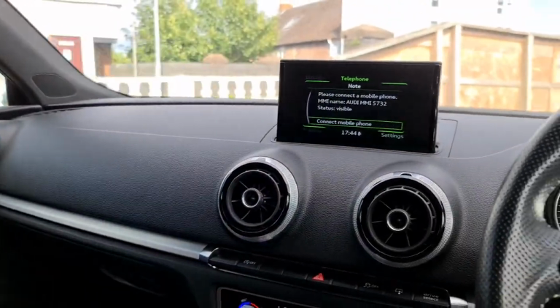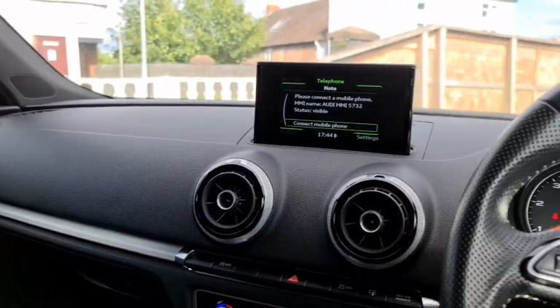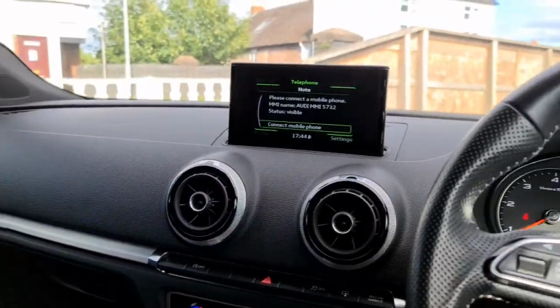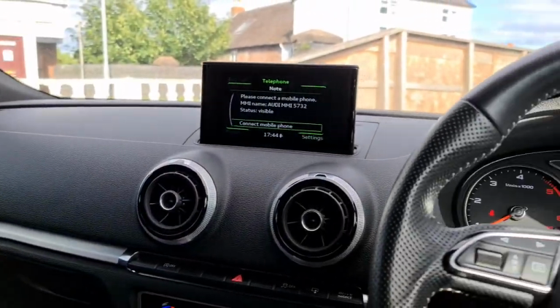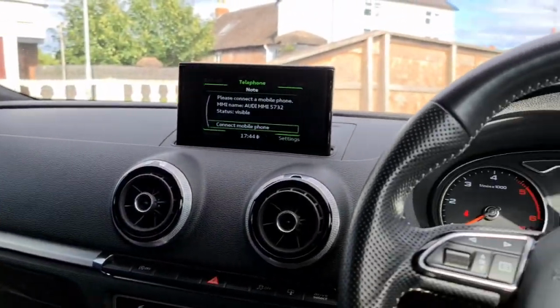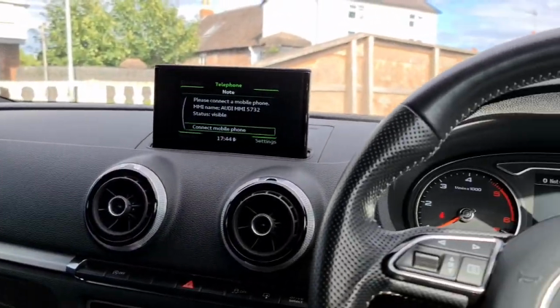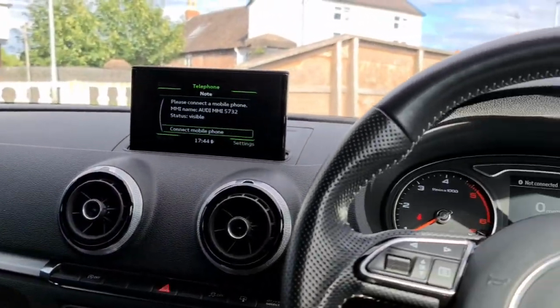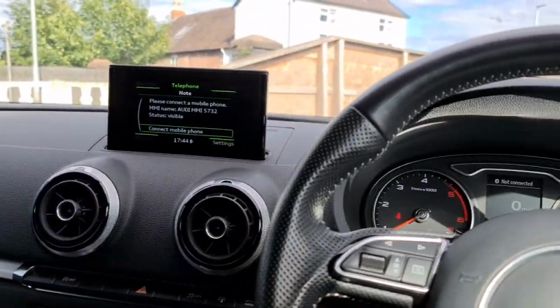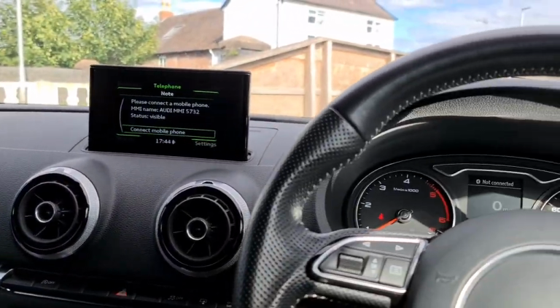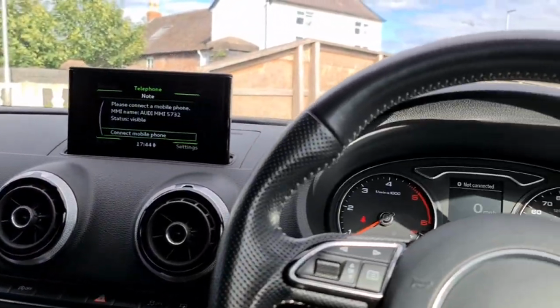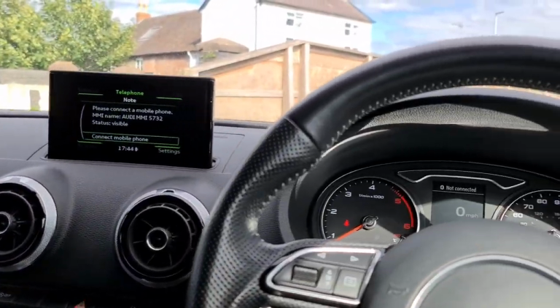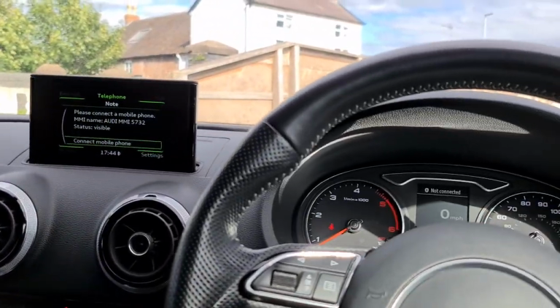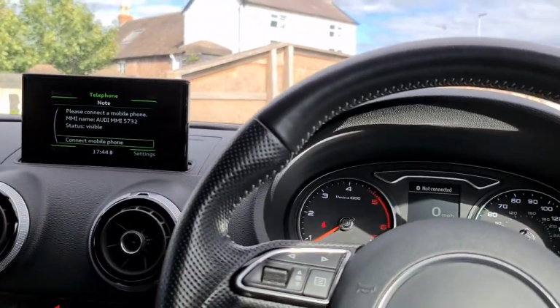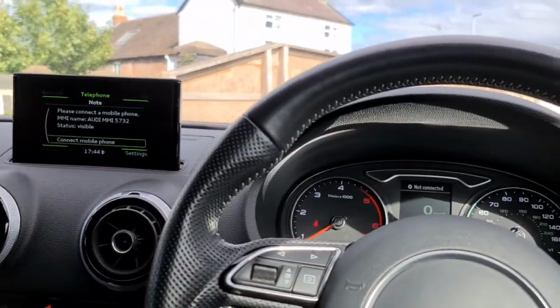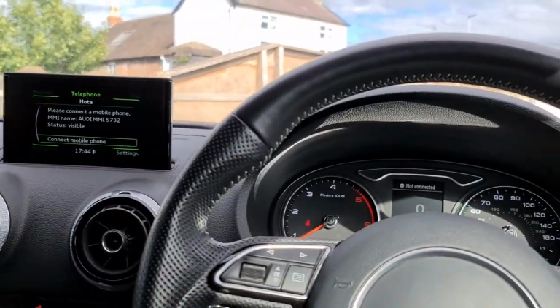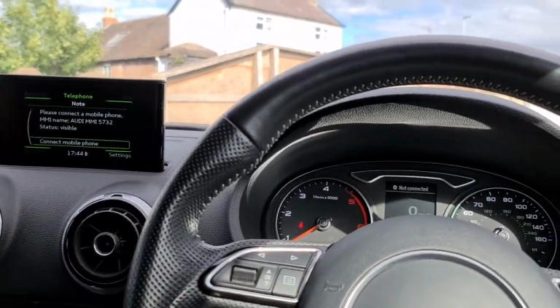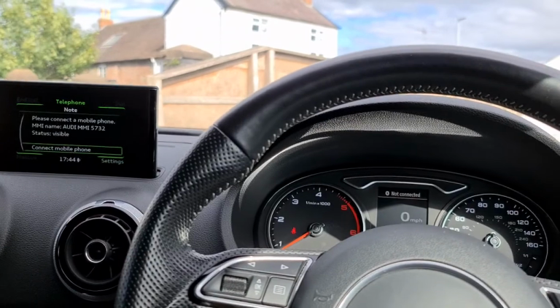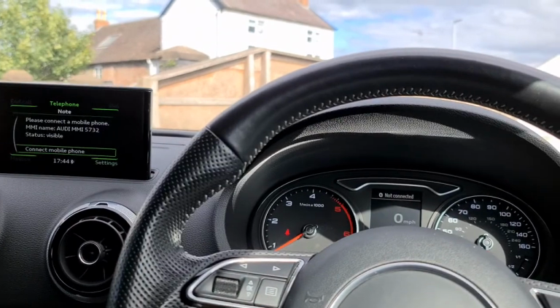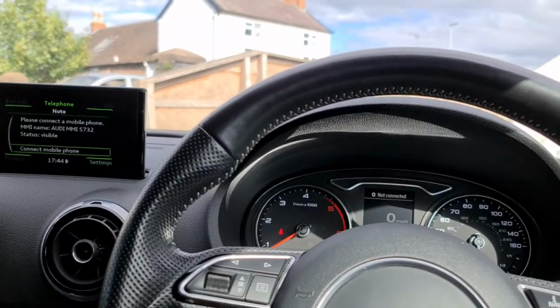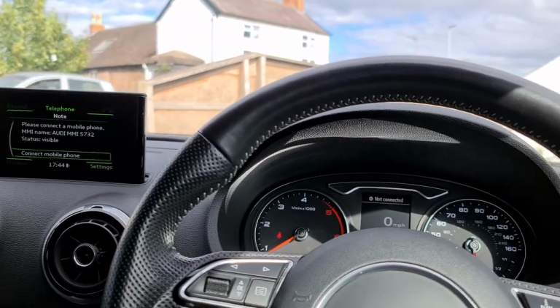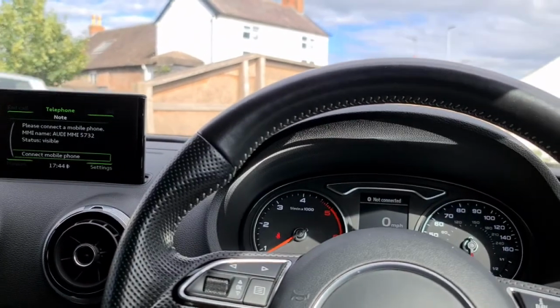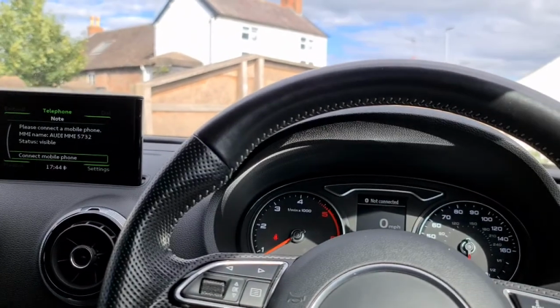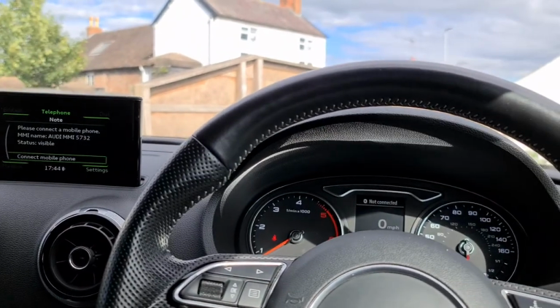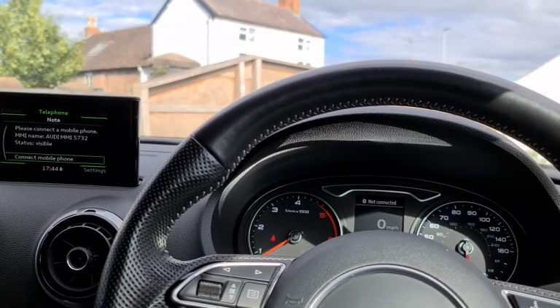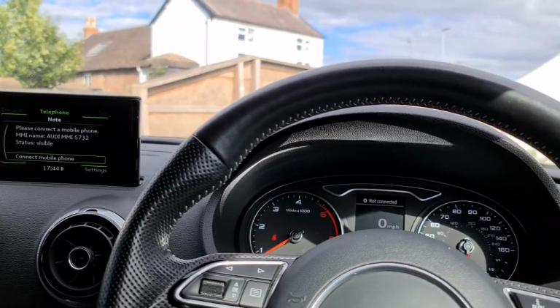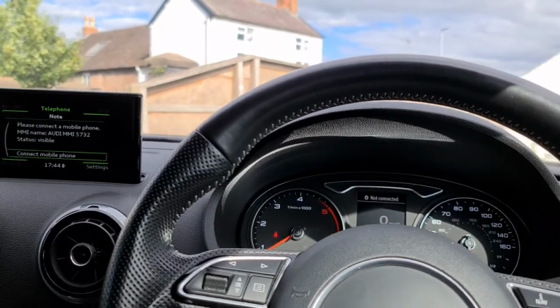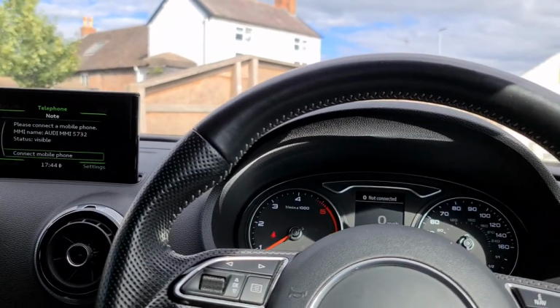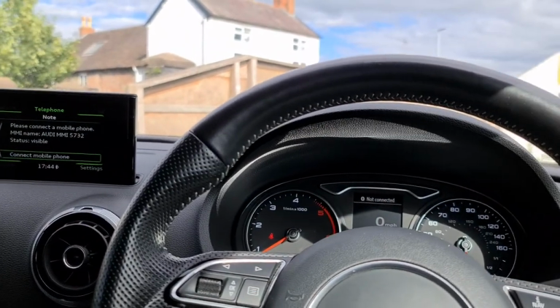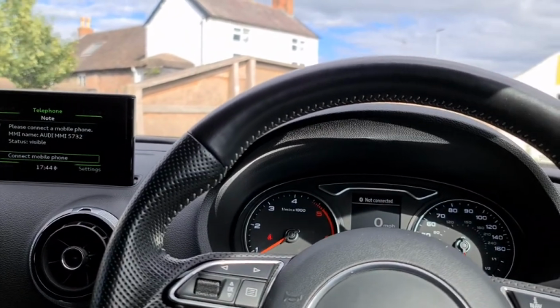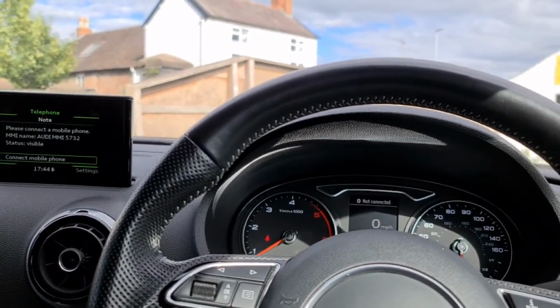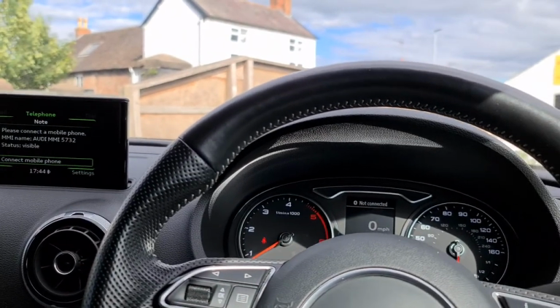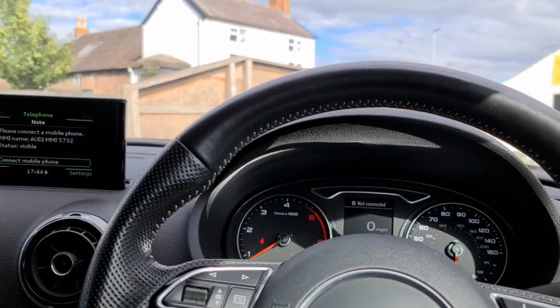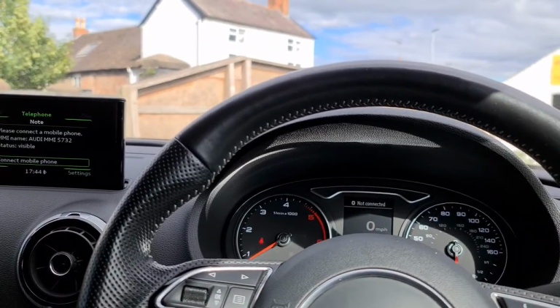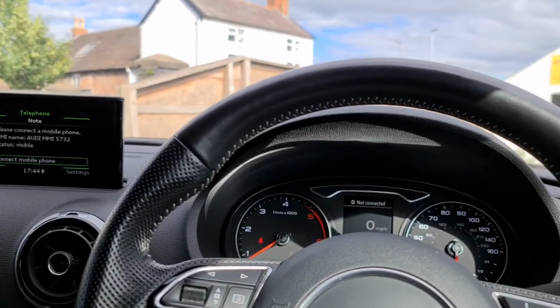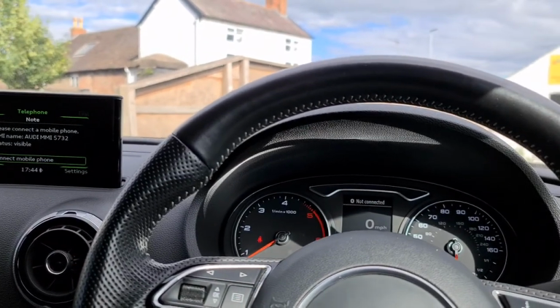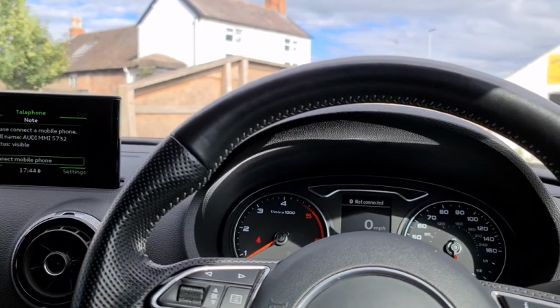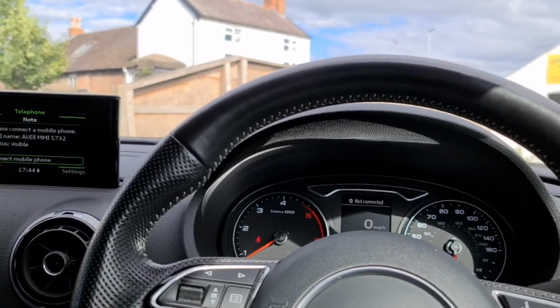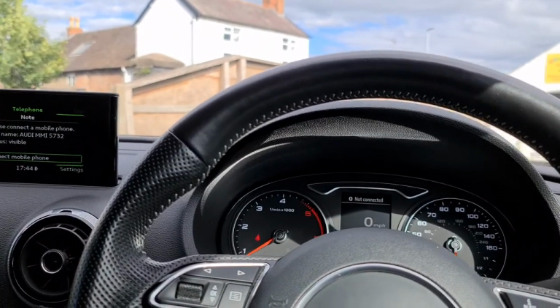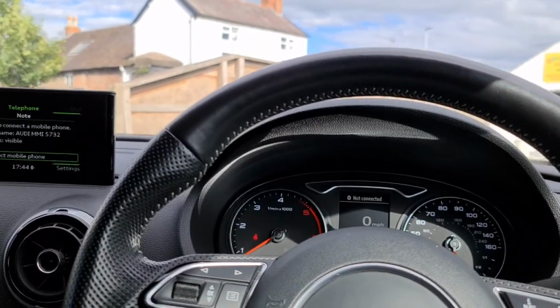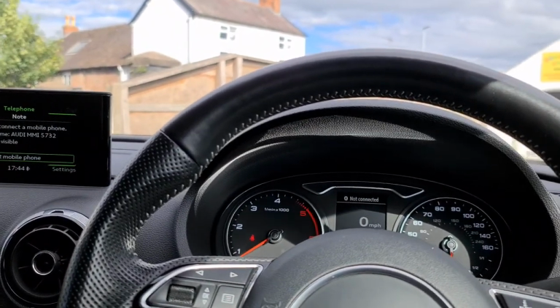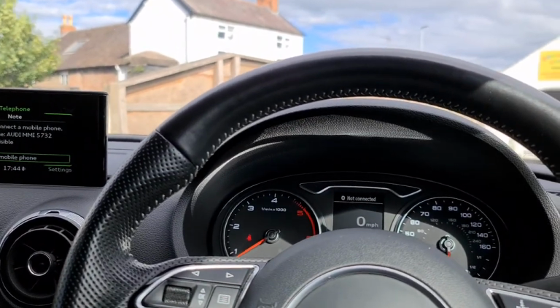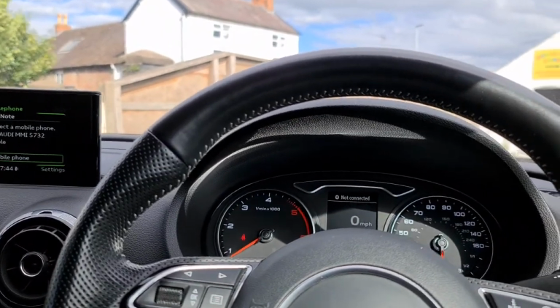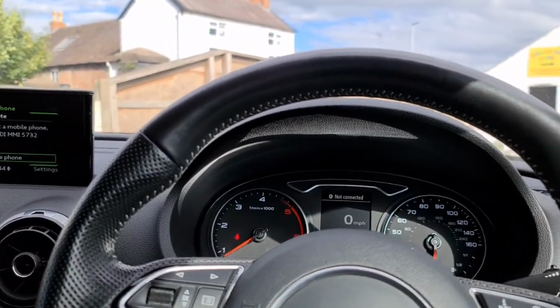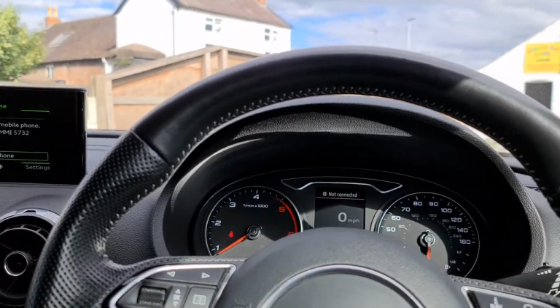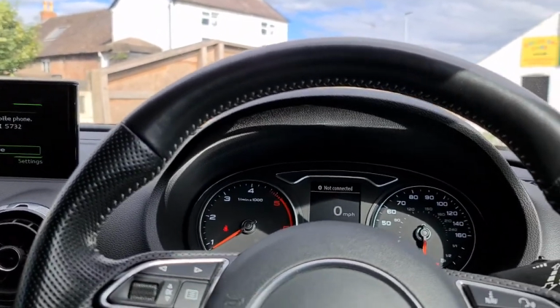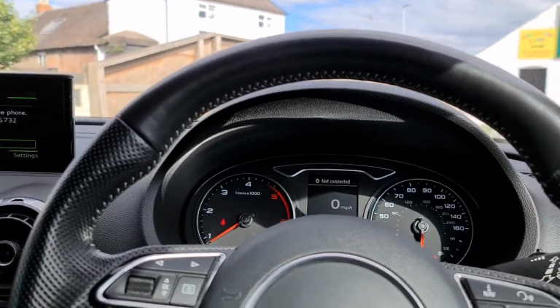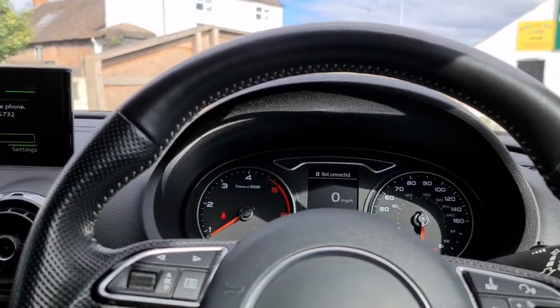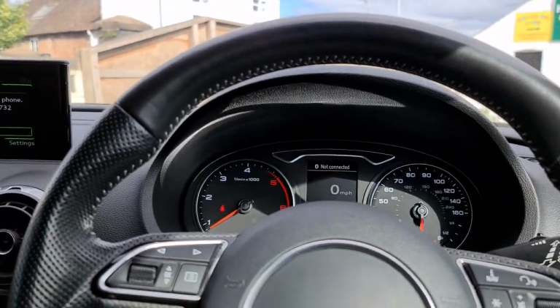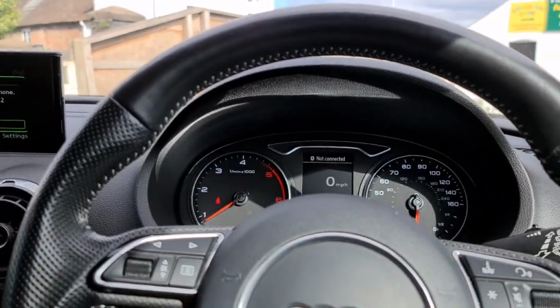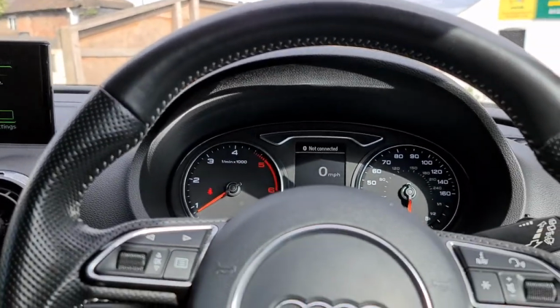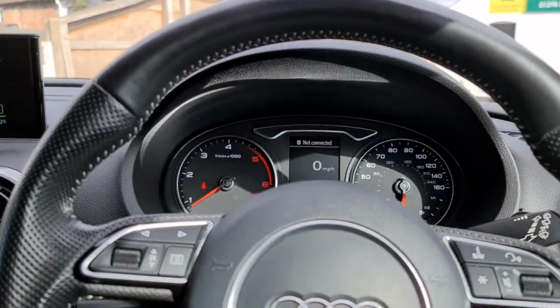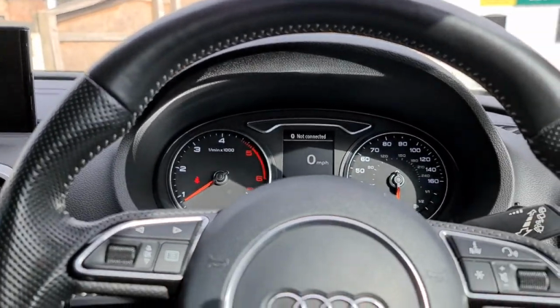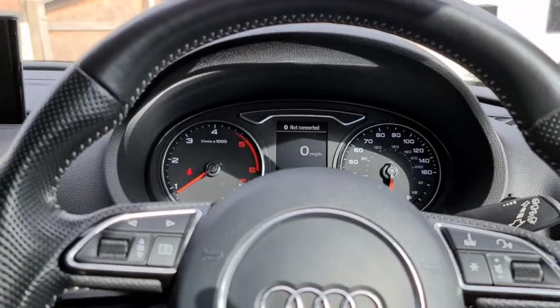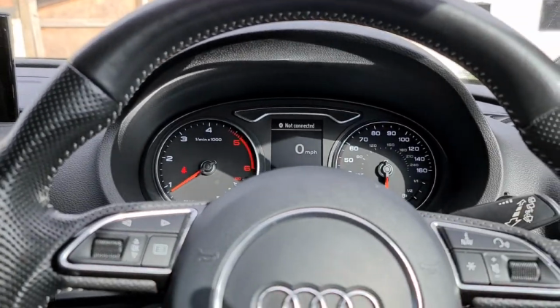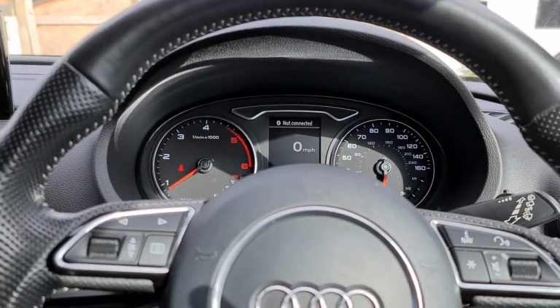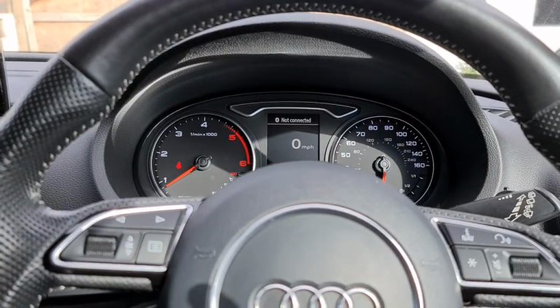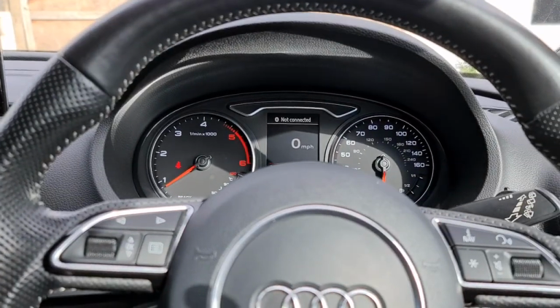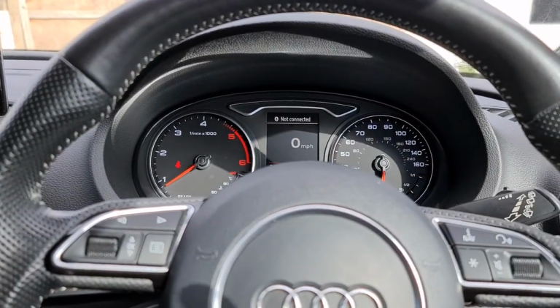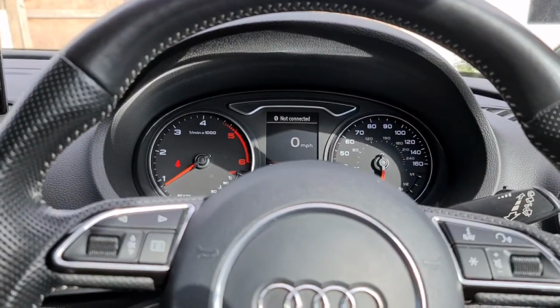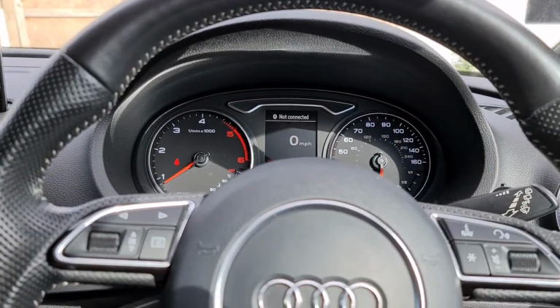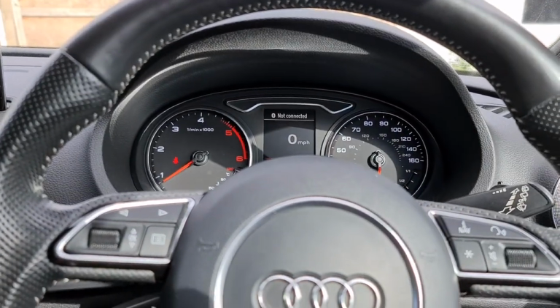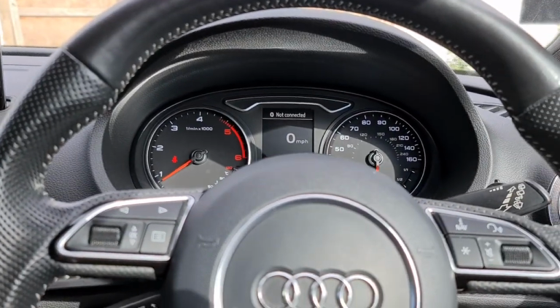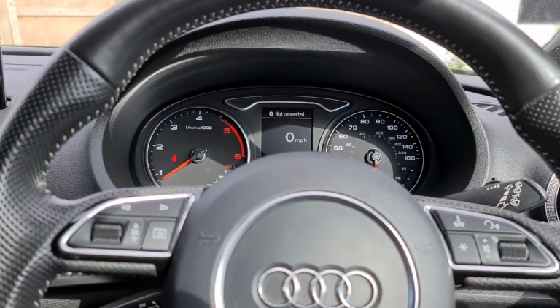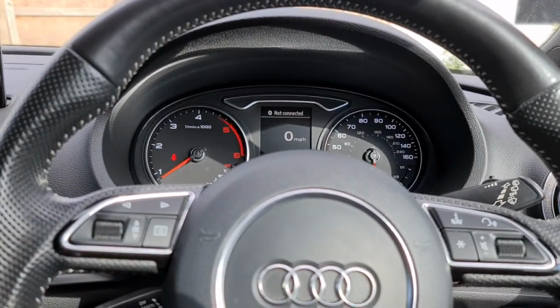The vehicle is ready to drive away today, with free next day nationwide contactless delivery, competitive low finance, and it comes with a new service, near MOT, and it's HPI clear.